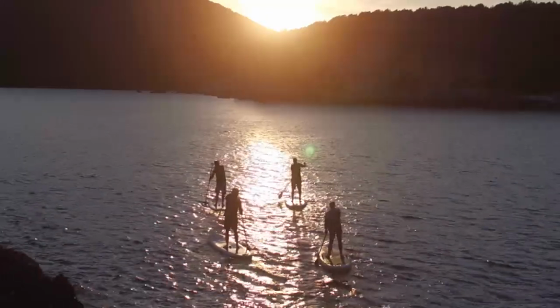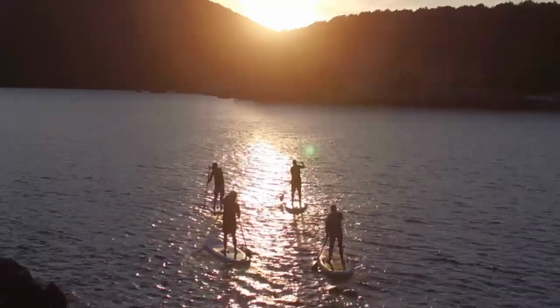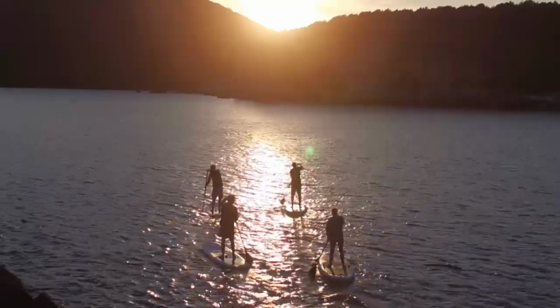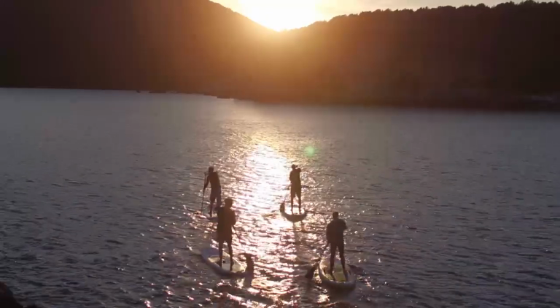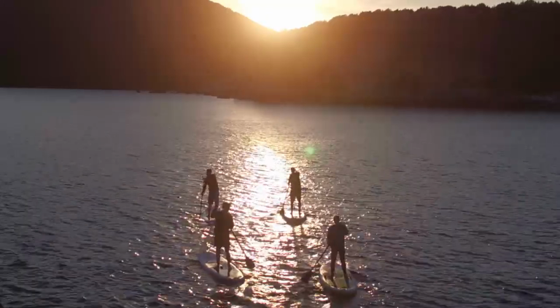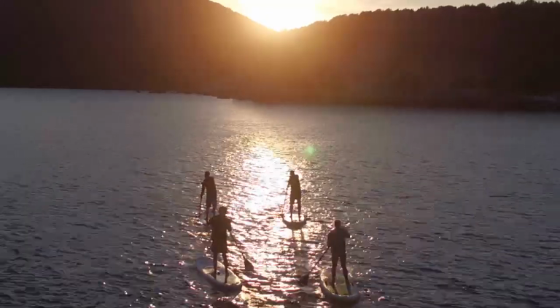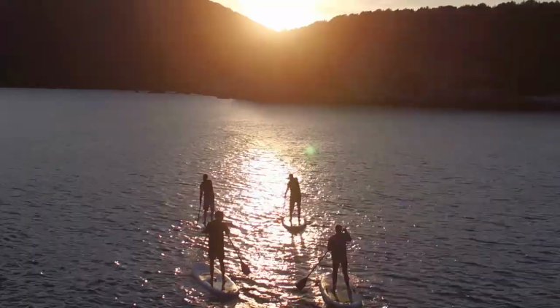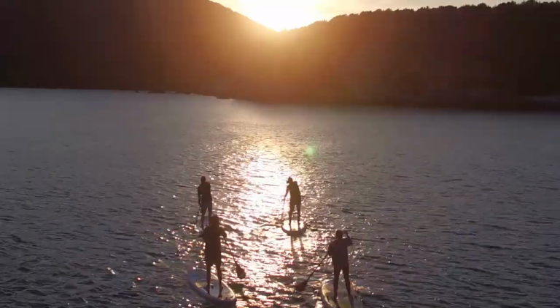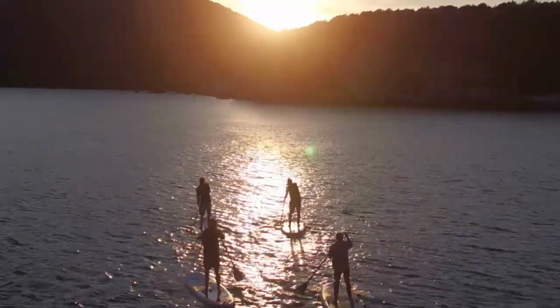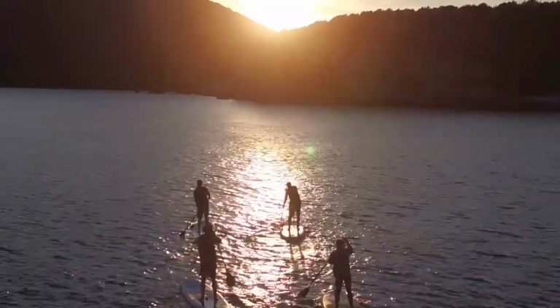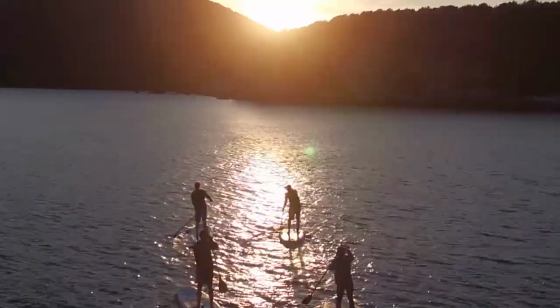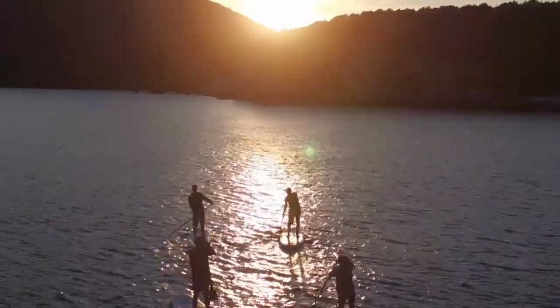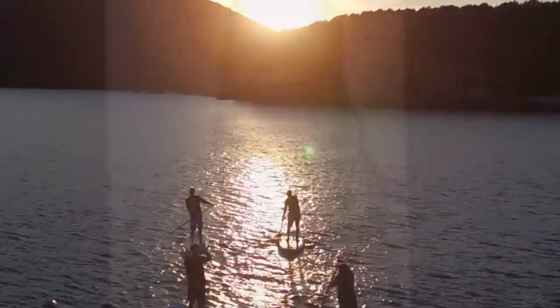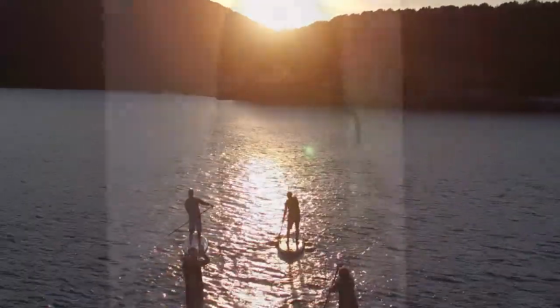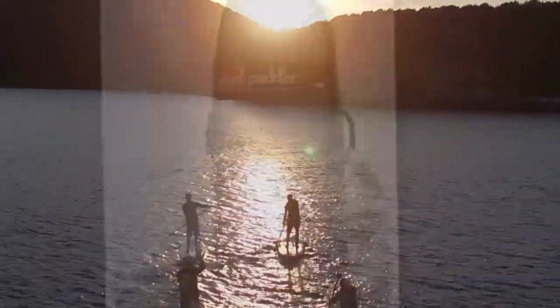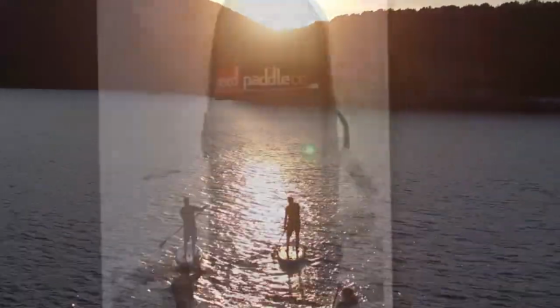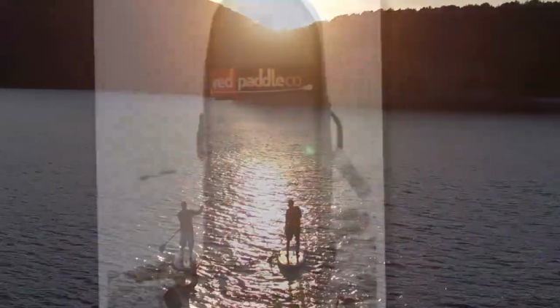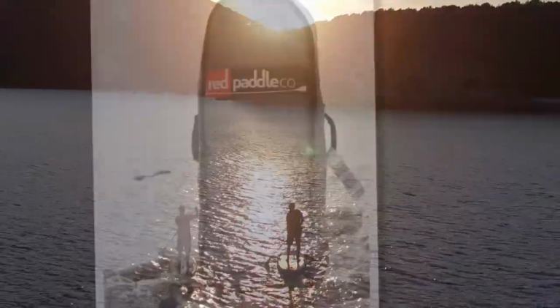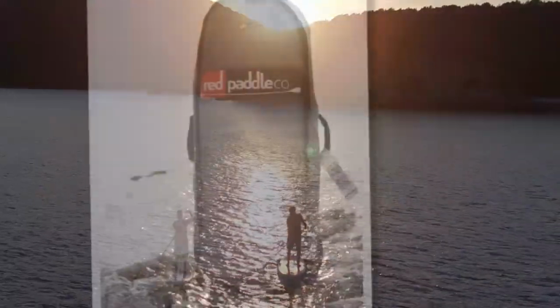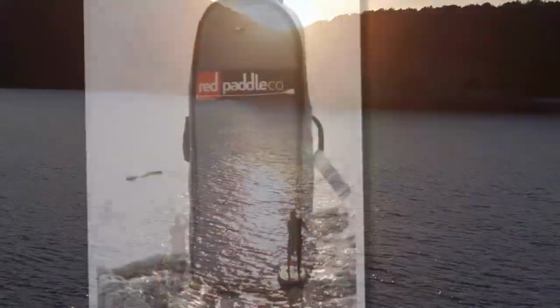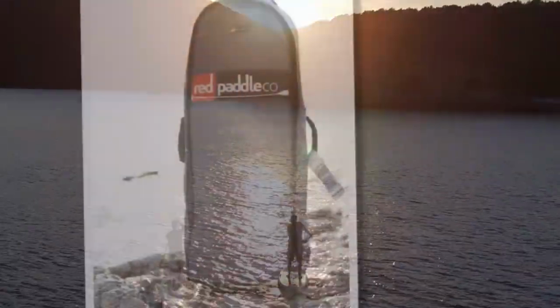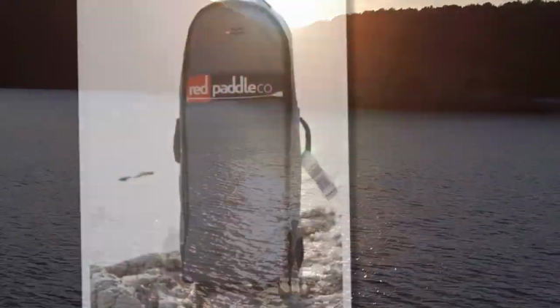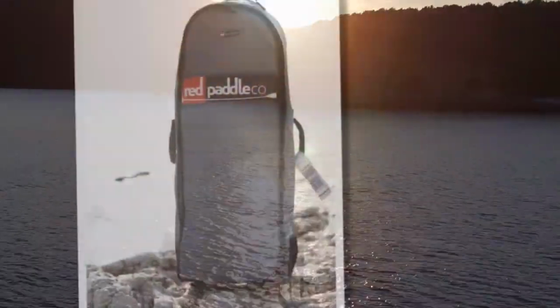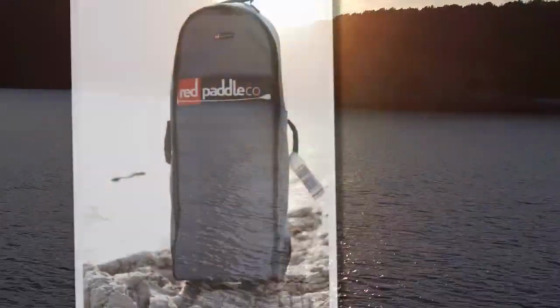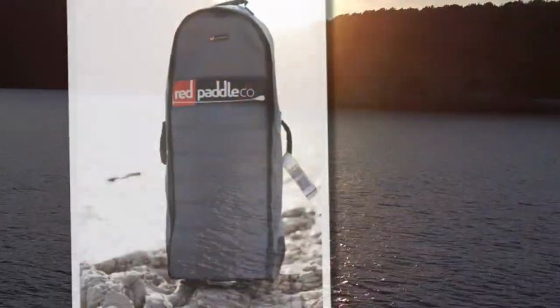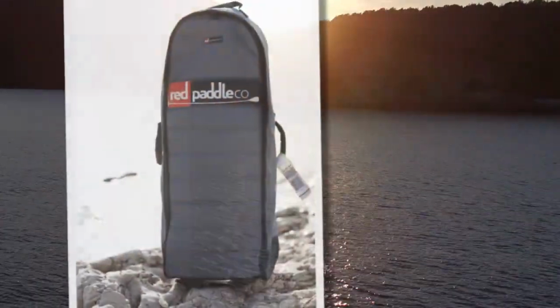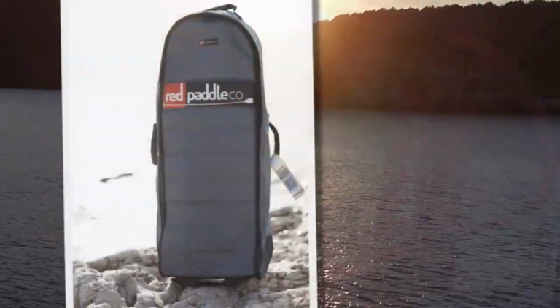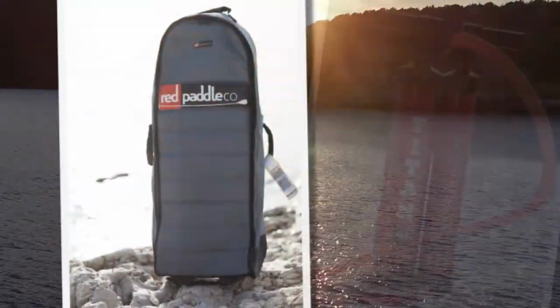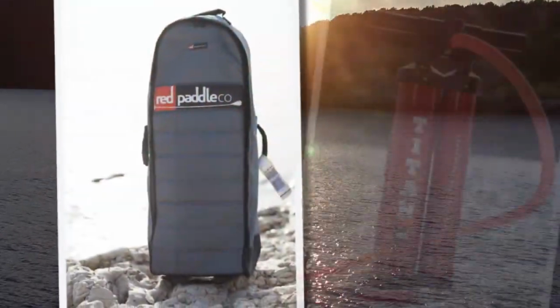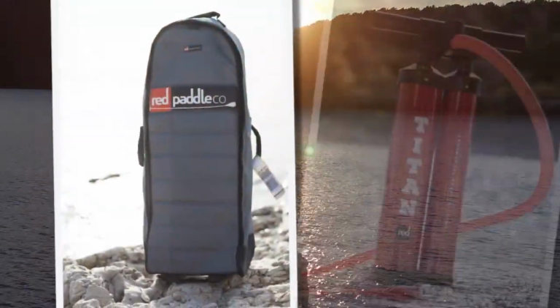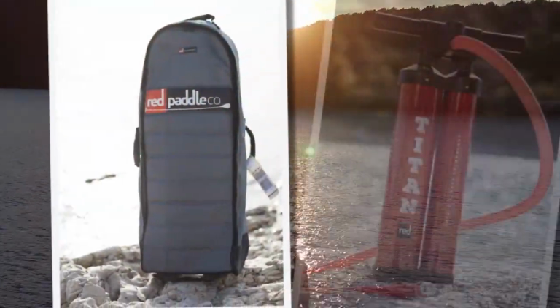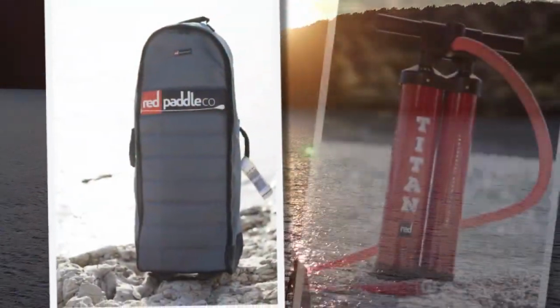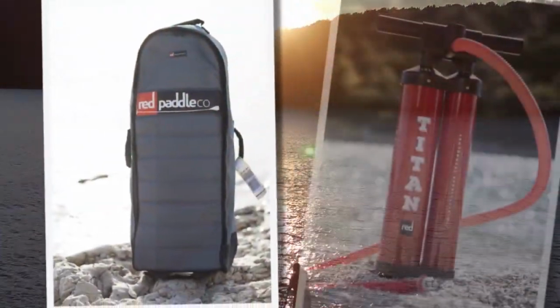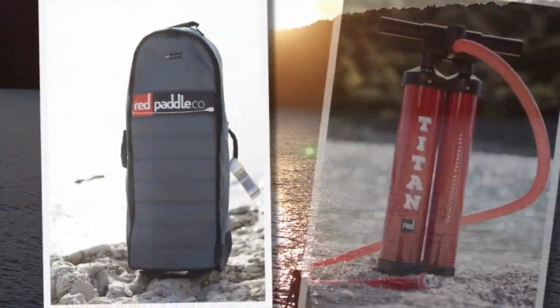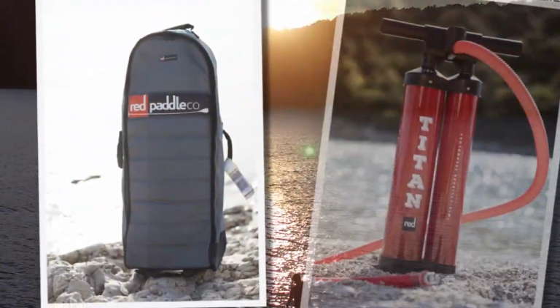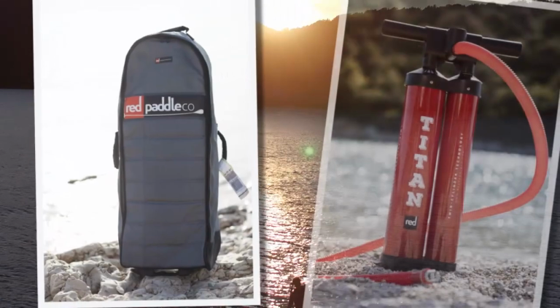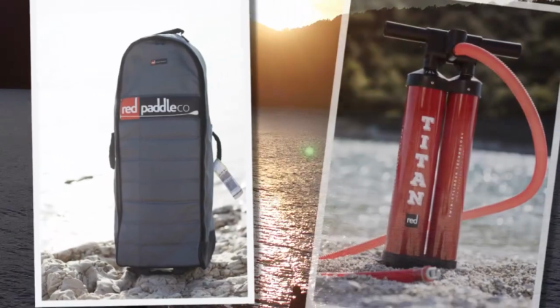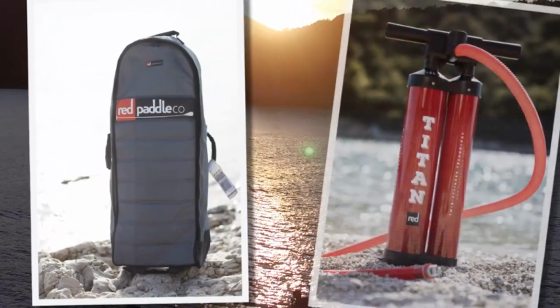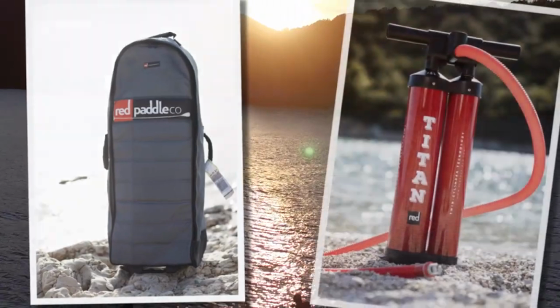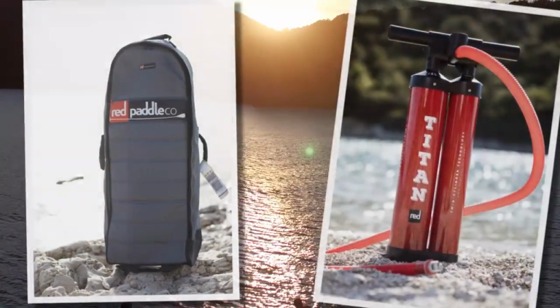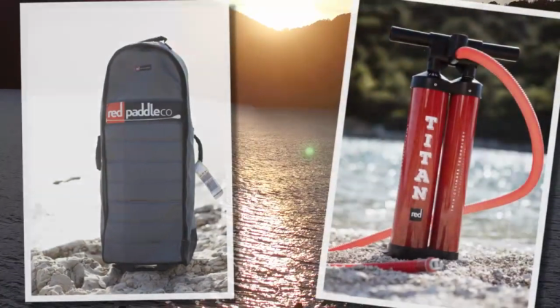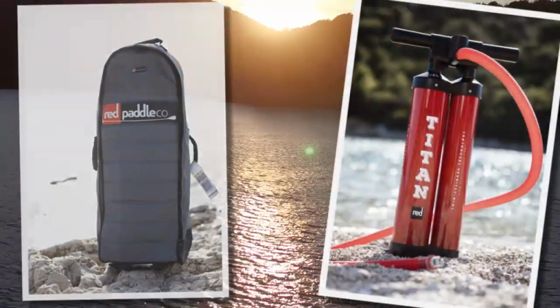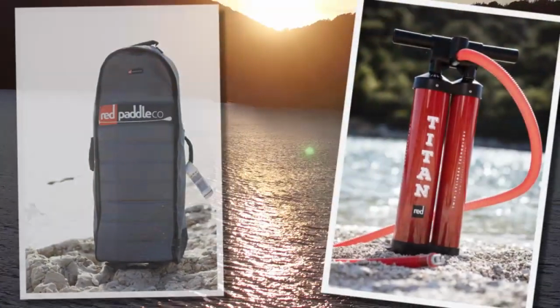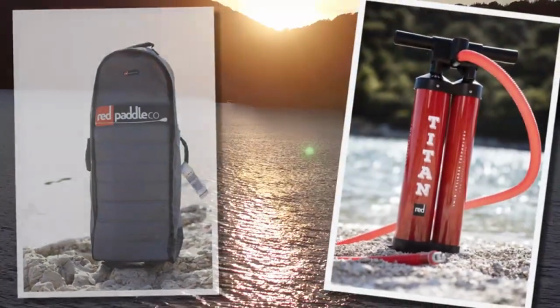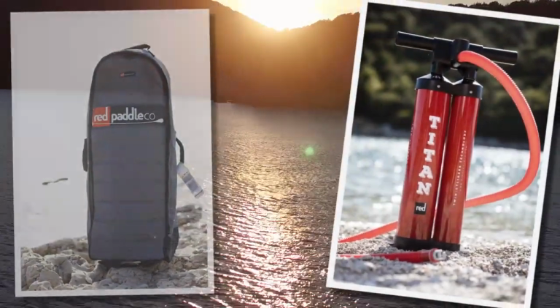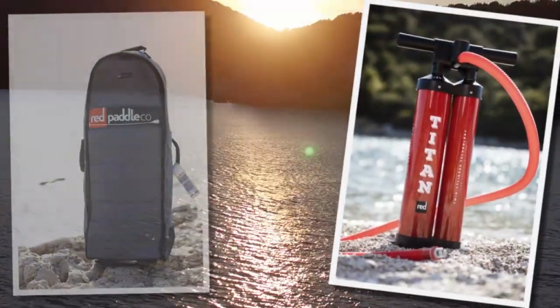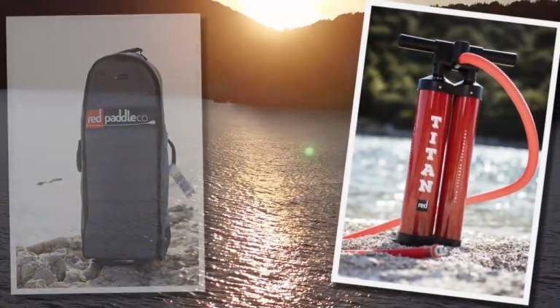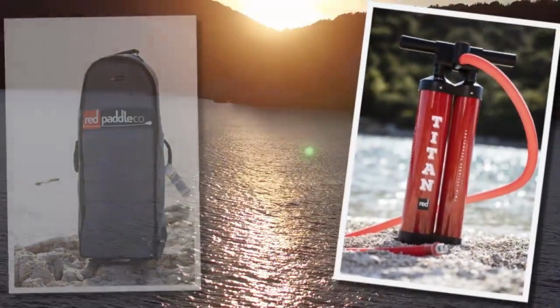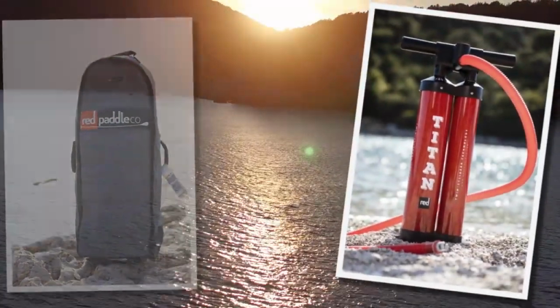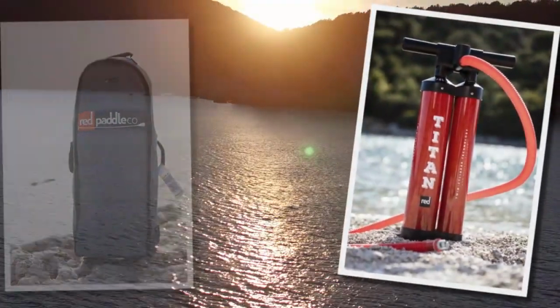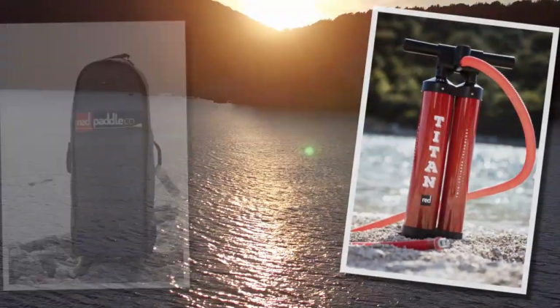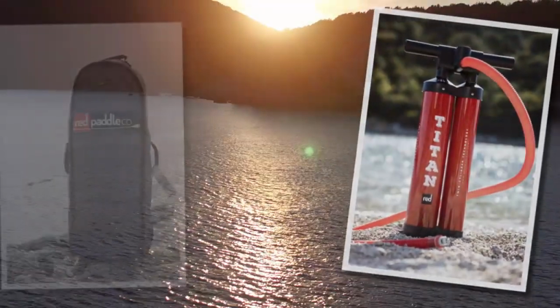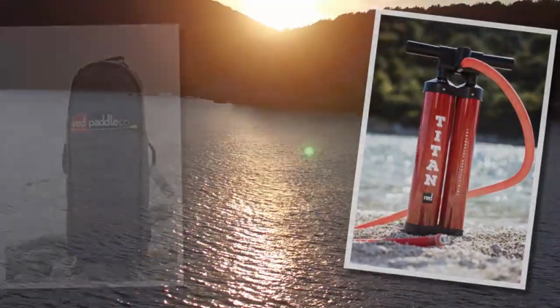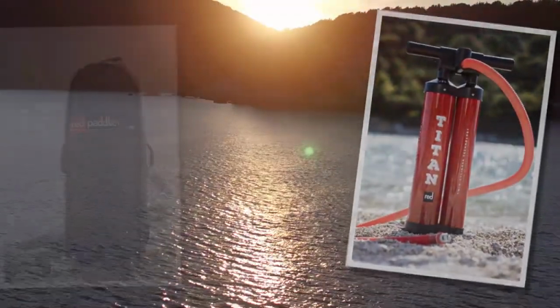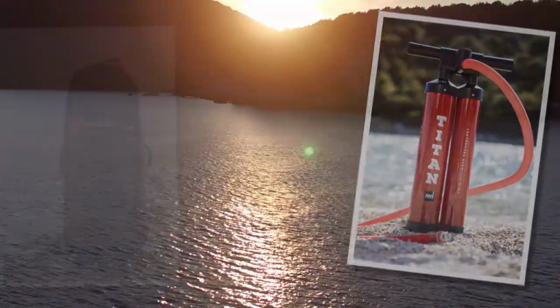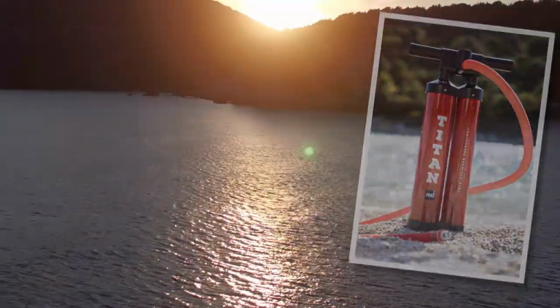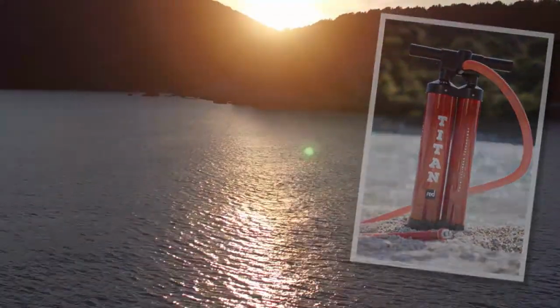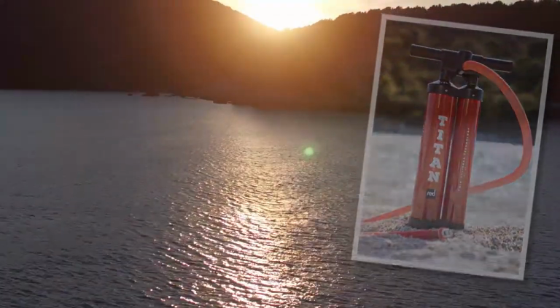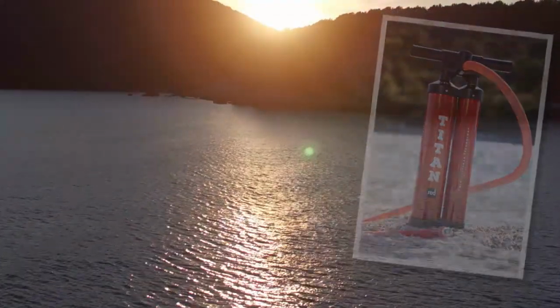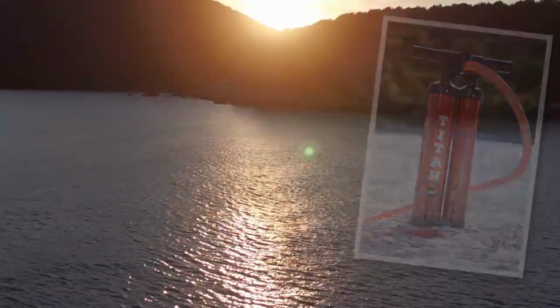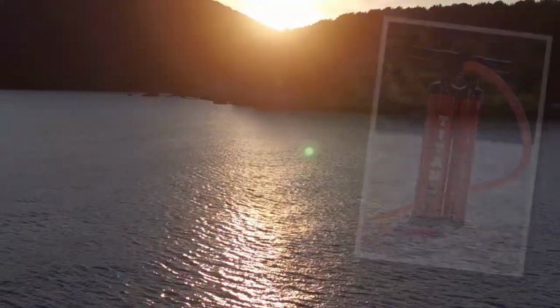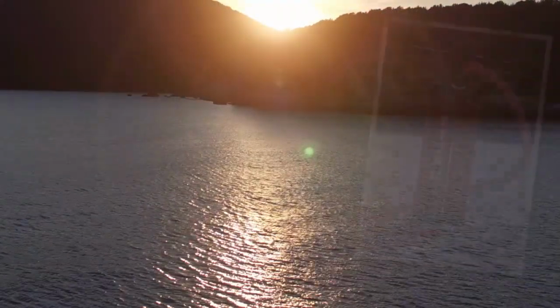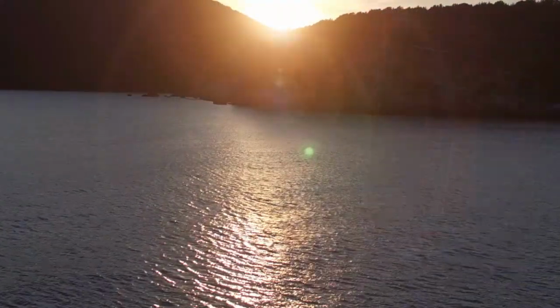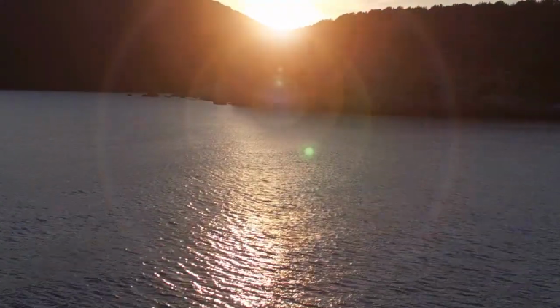The 10-8 Active comes complete with a Red Paddle Co backpack, Titan pump, repair kit, and water-resistant phone case.